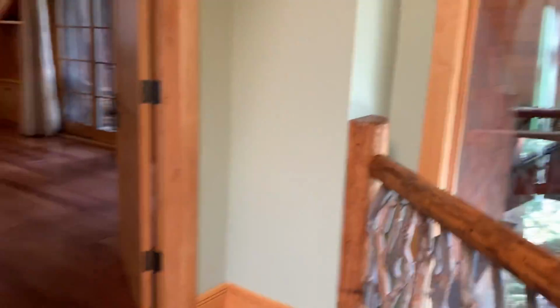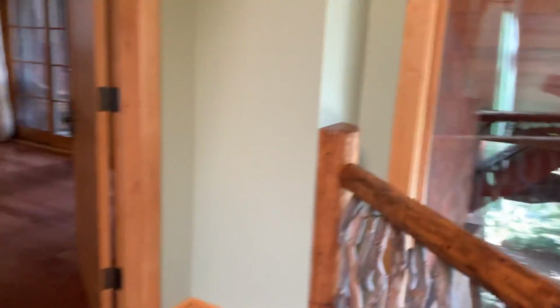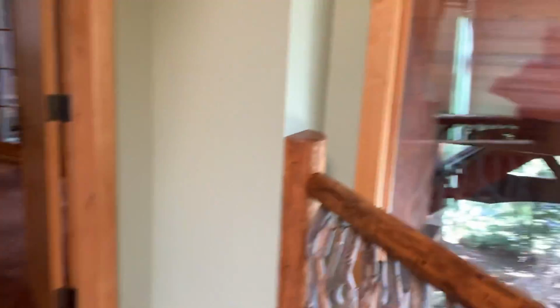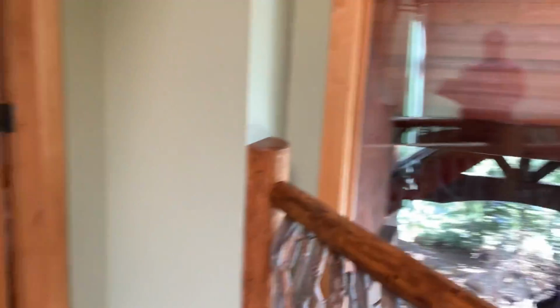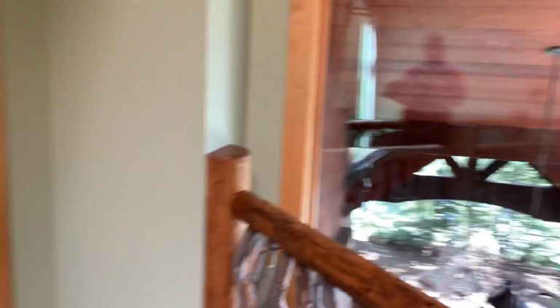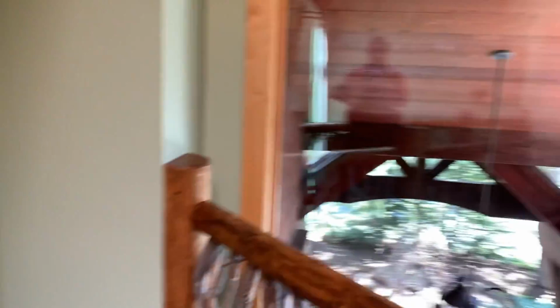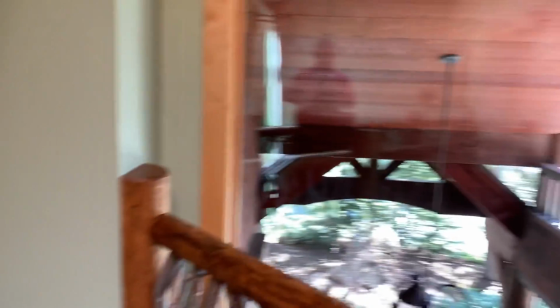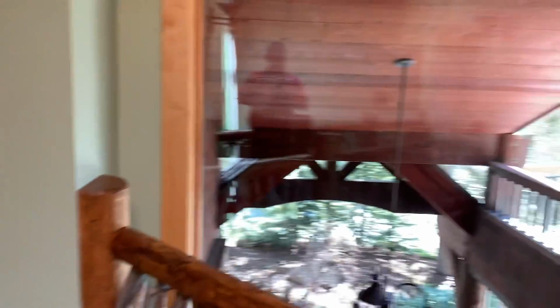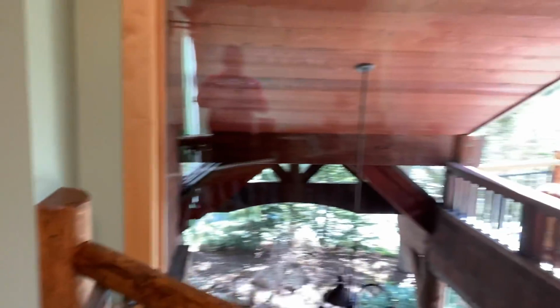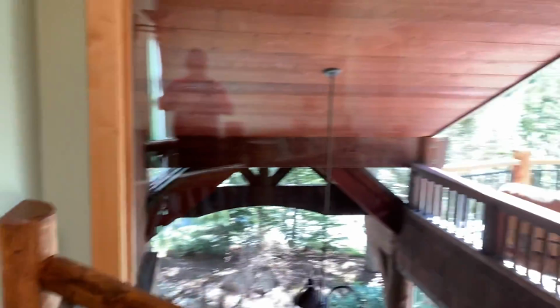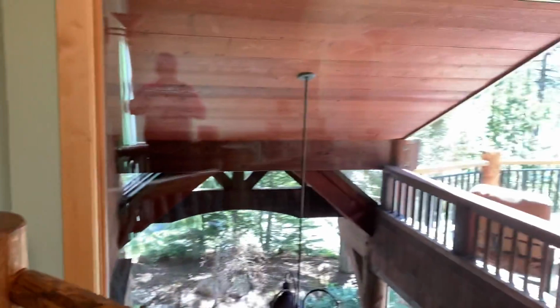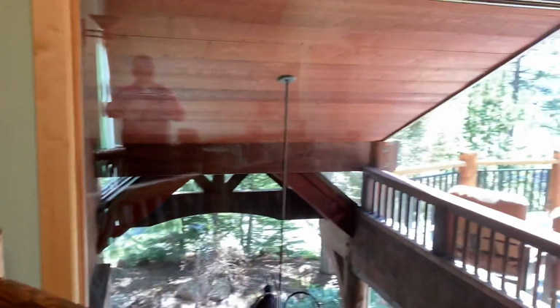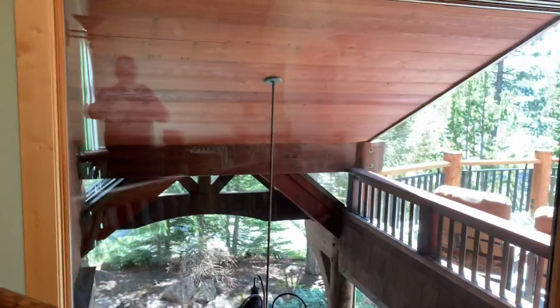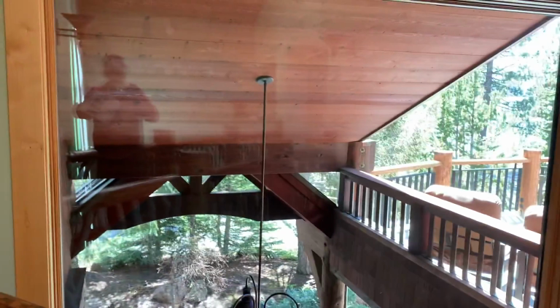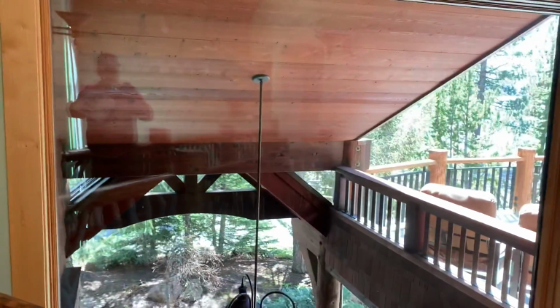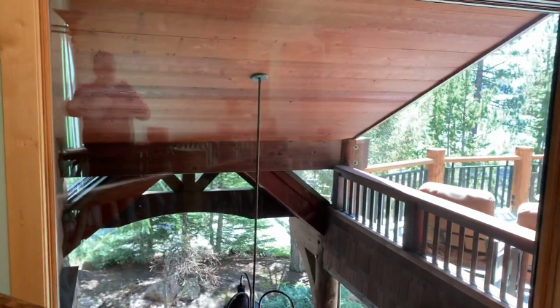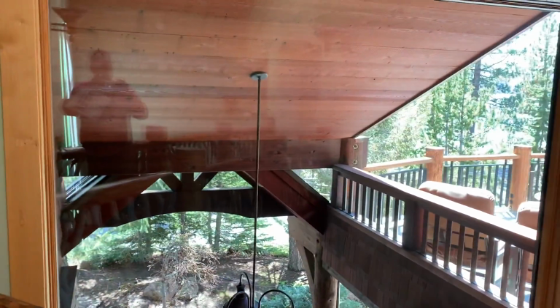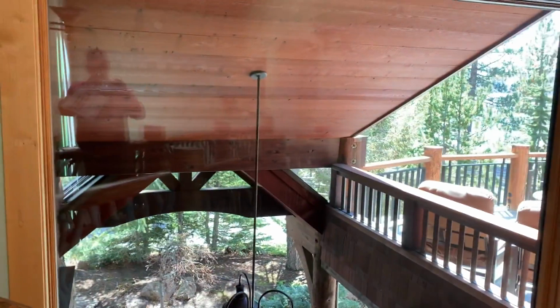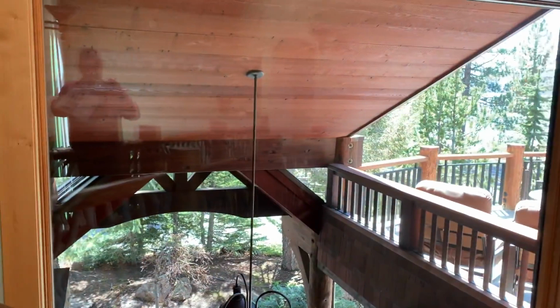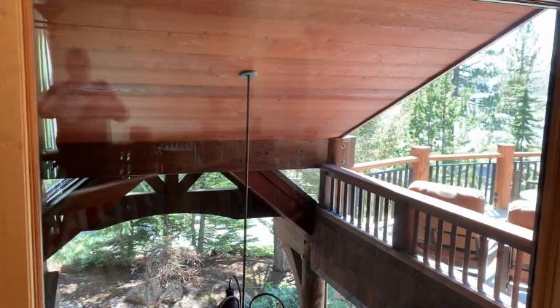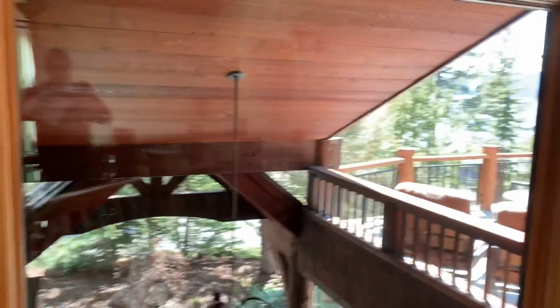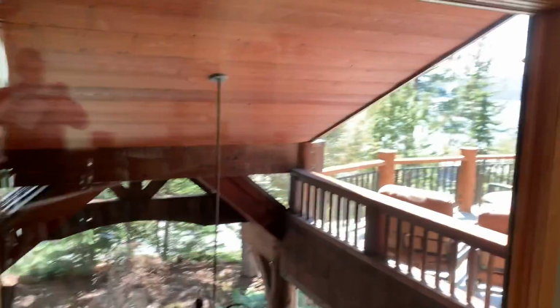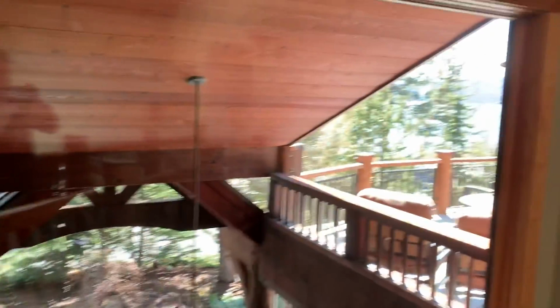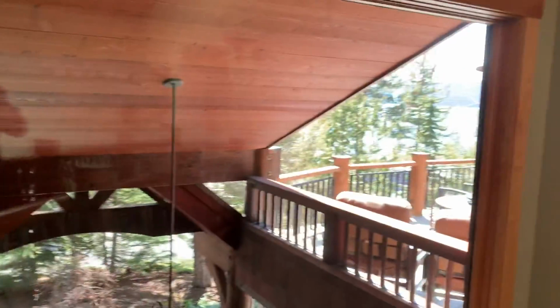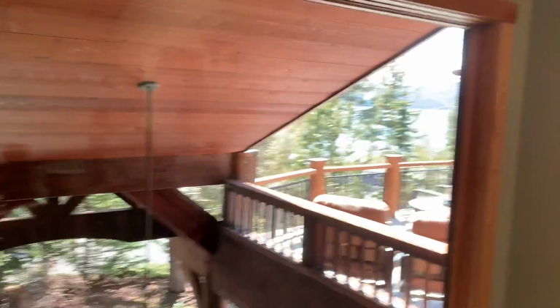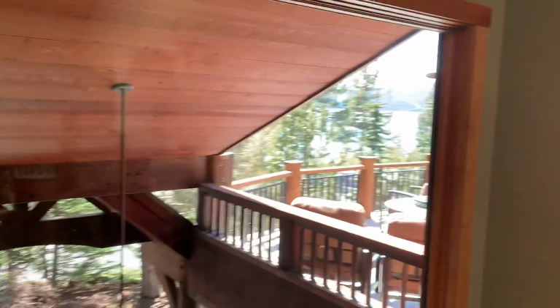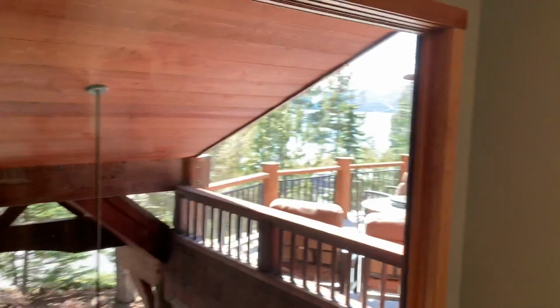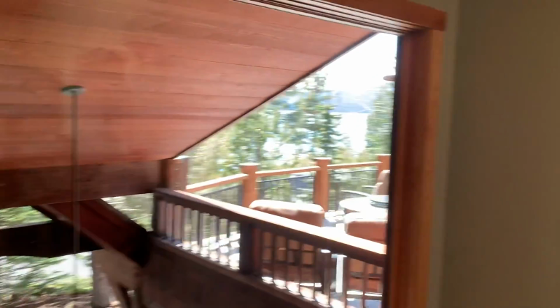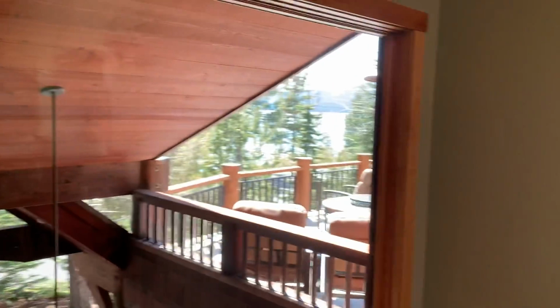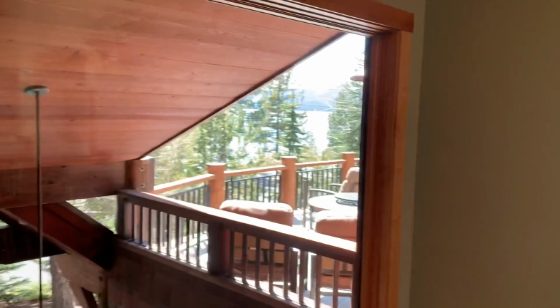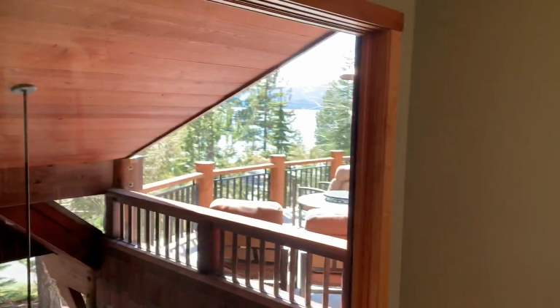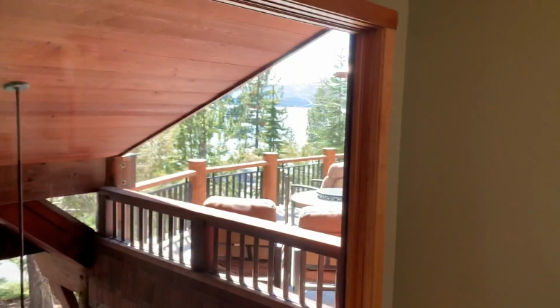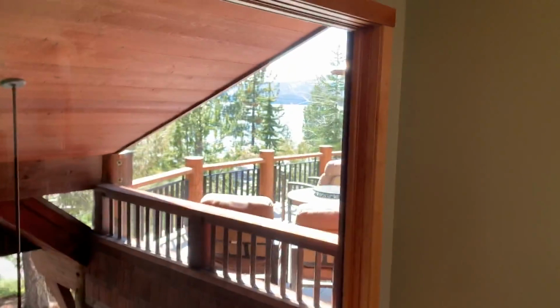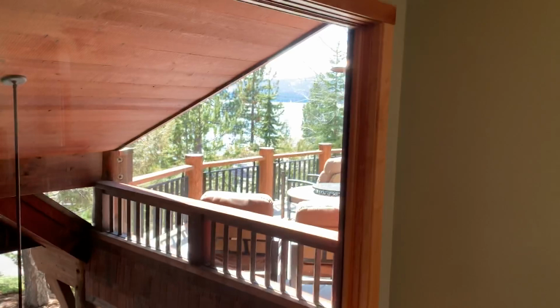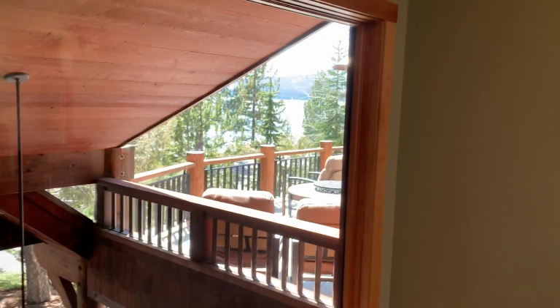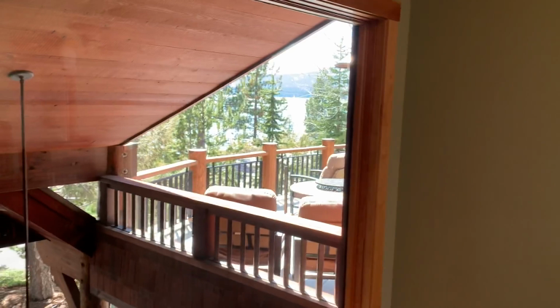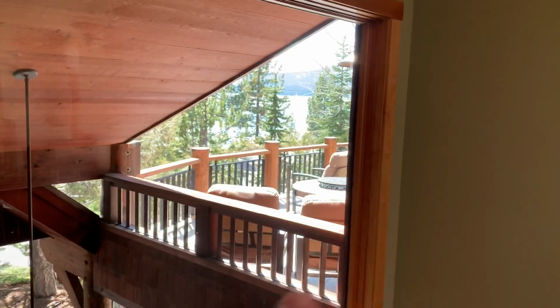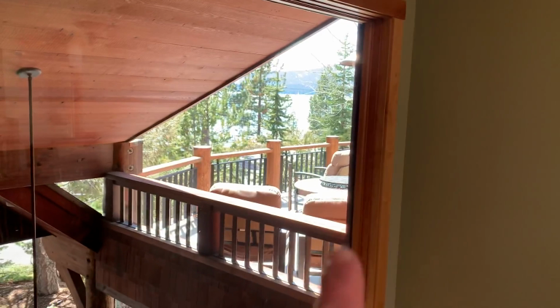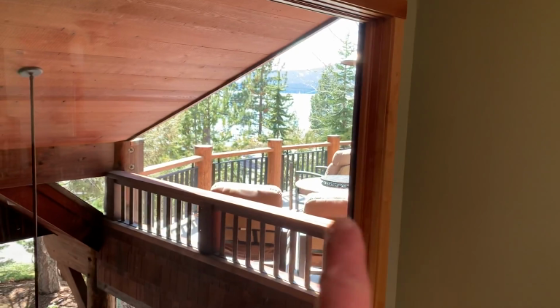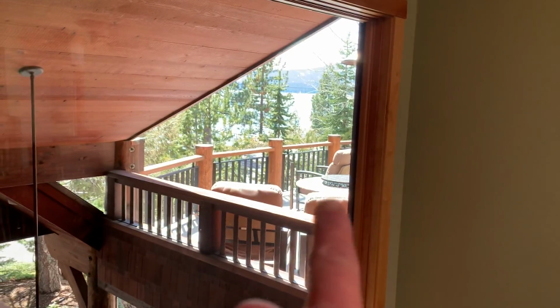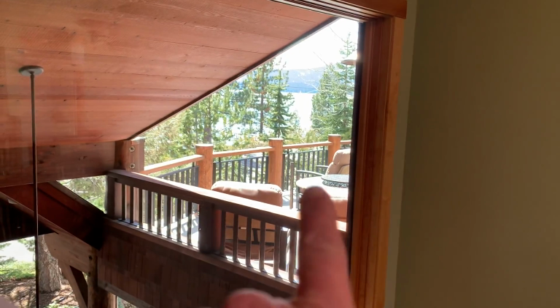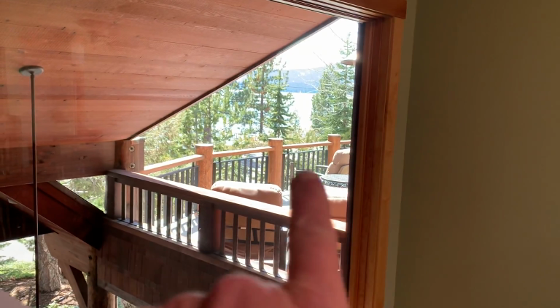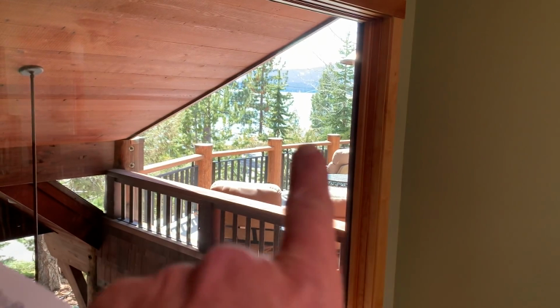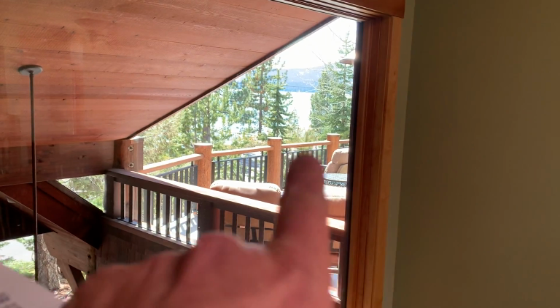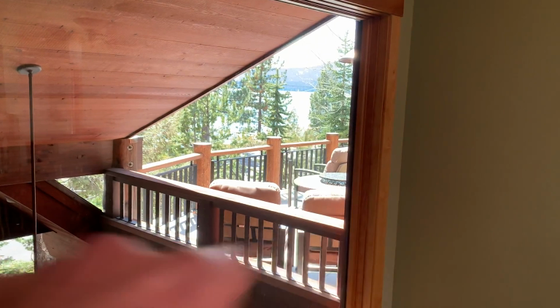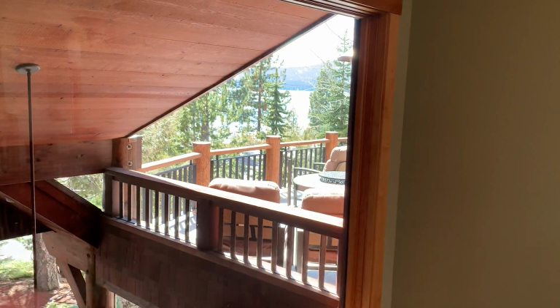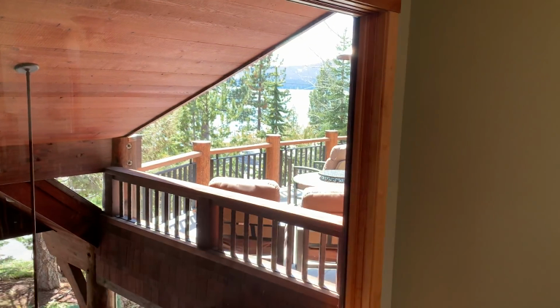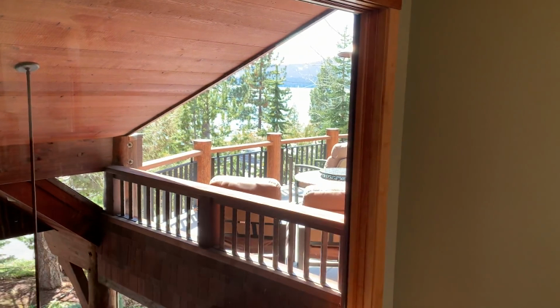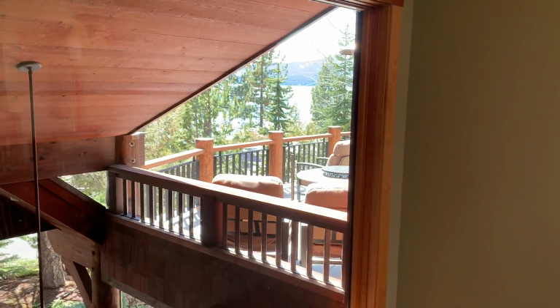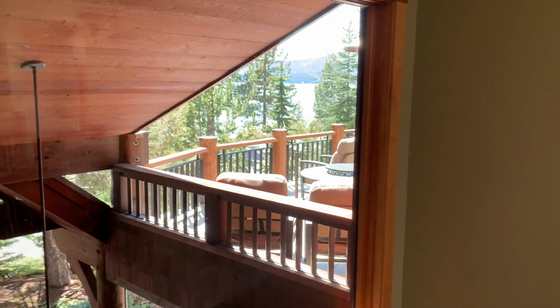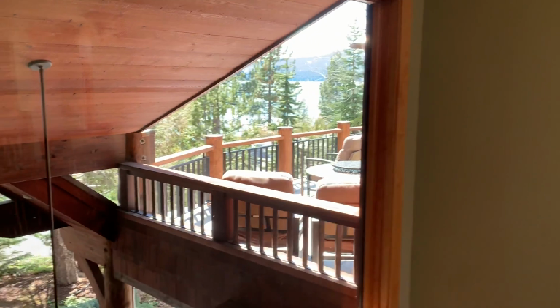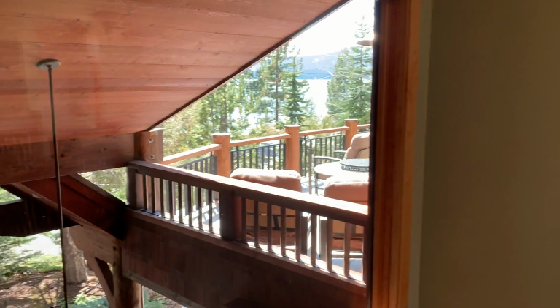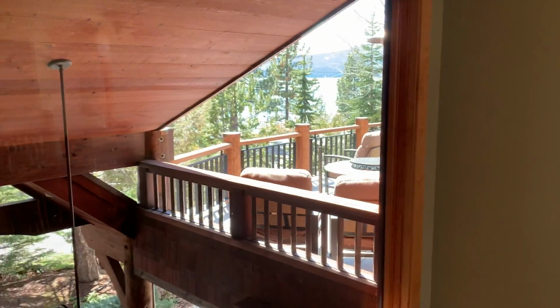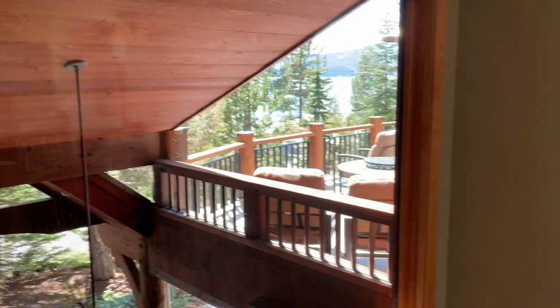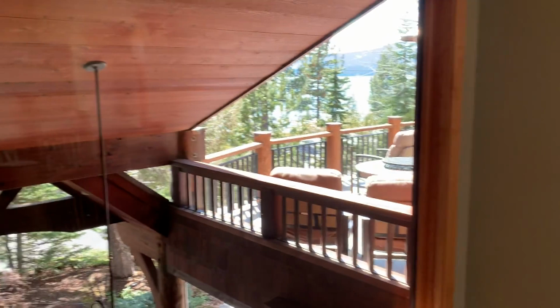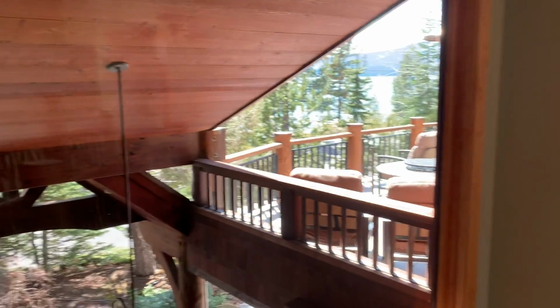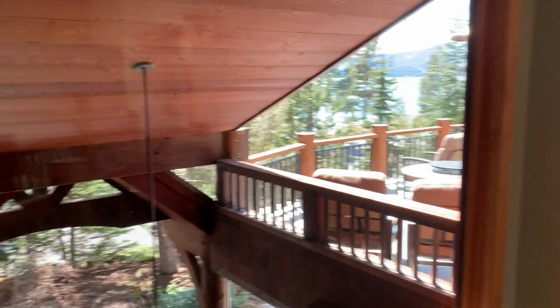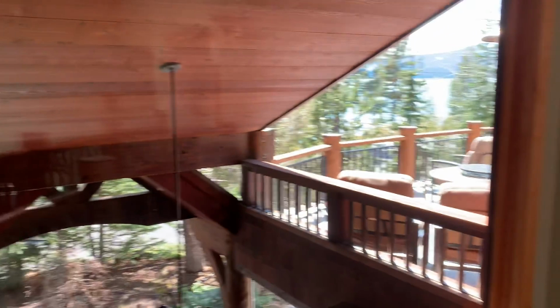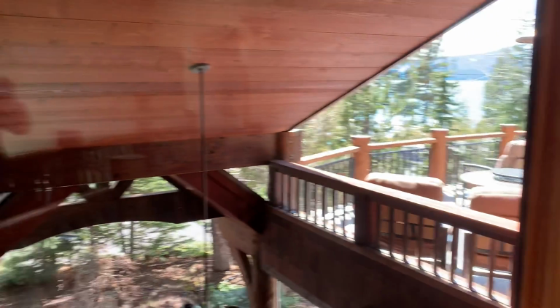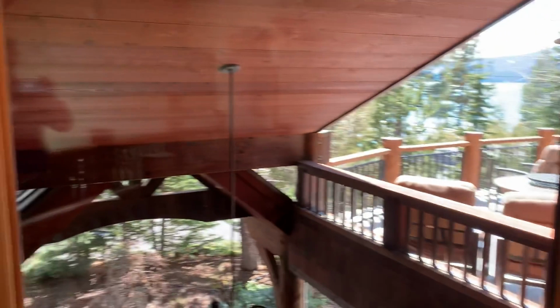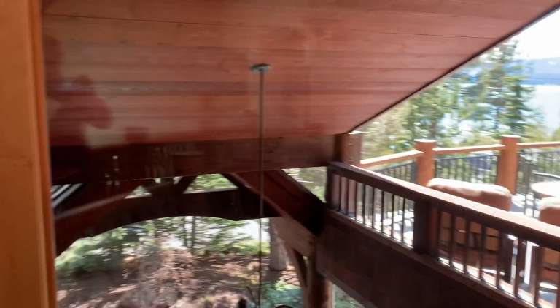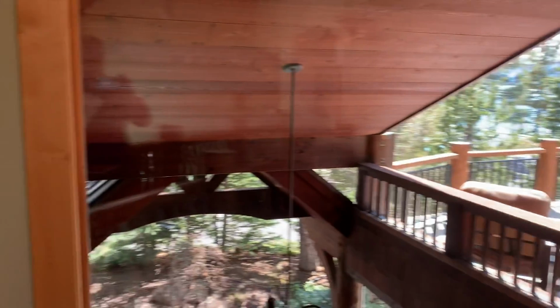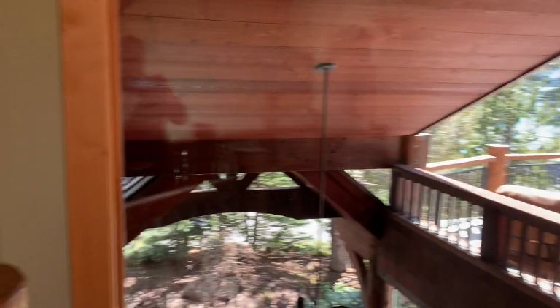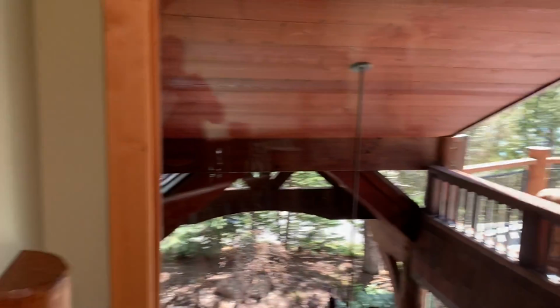Nice big window here — not a big view there but a lot of light, and then there's the lake. It looks bigger in person than it does on the video.